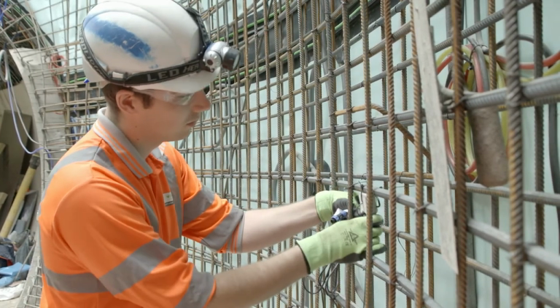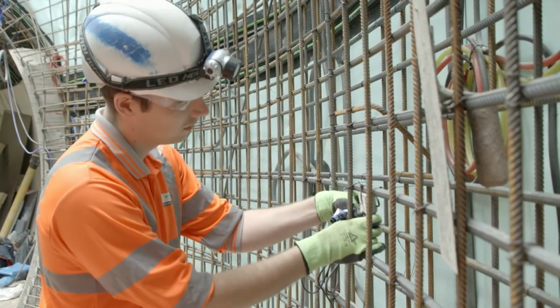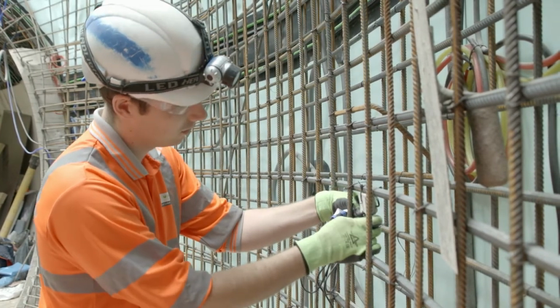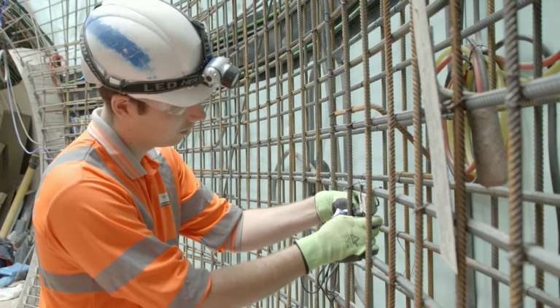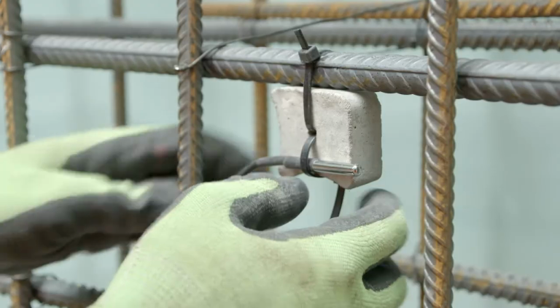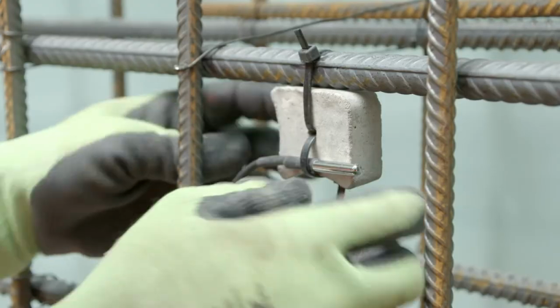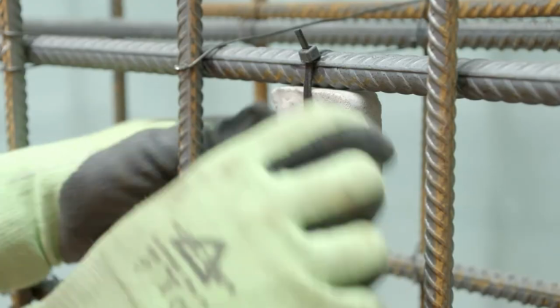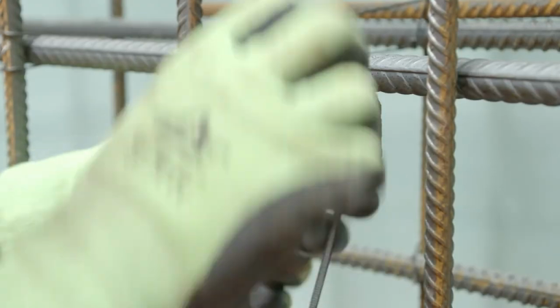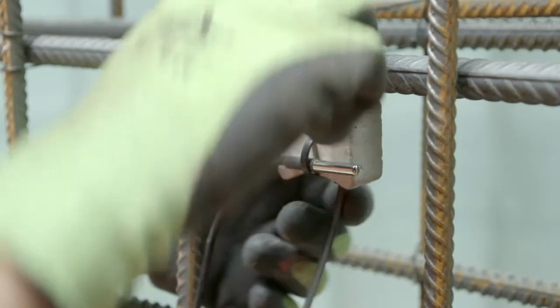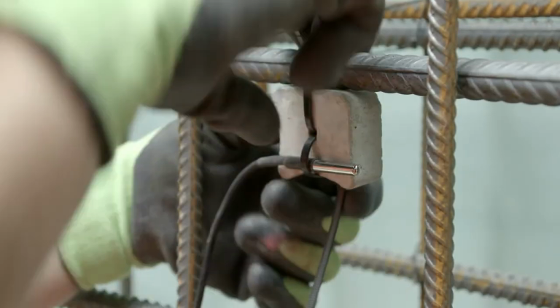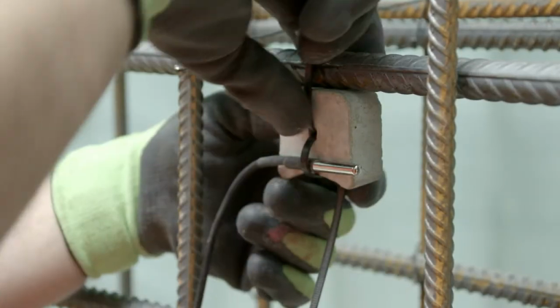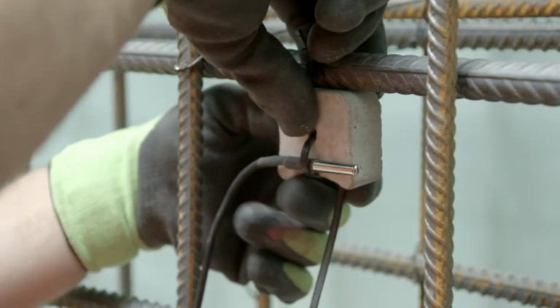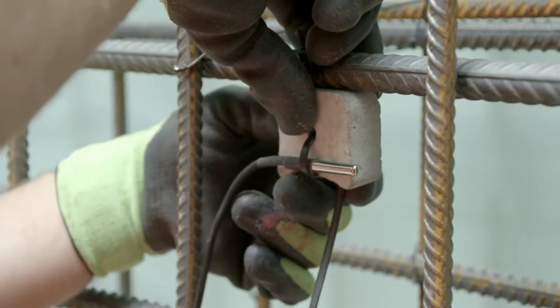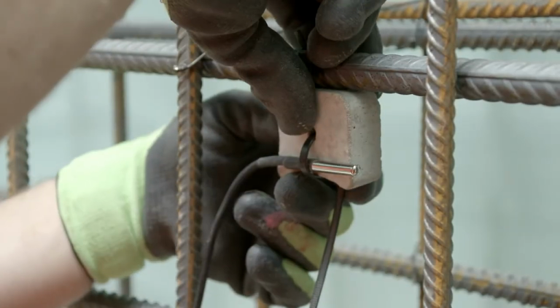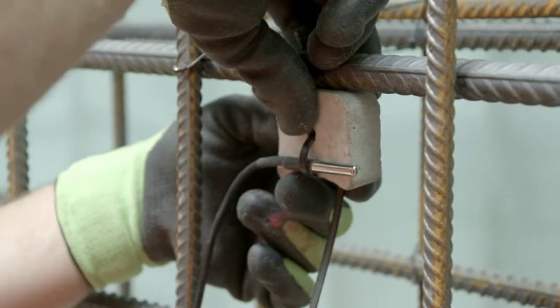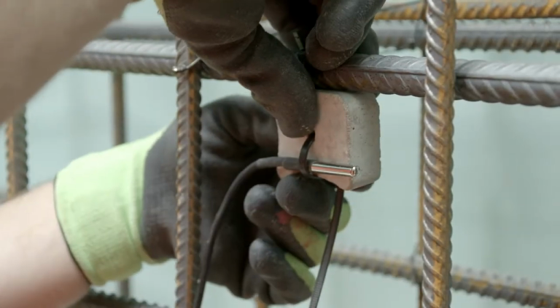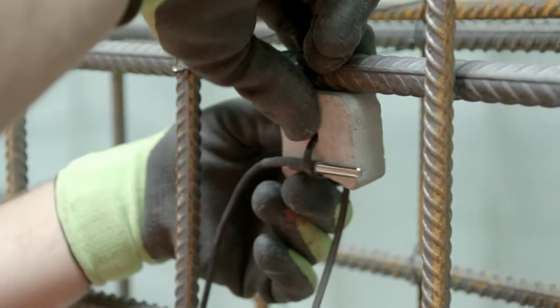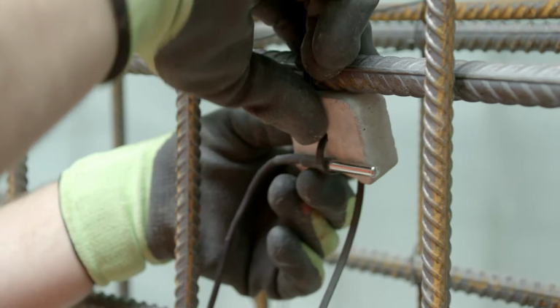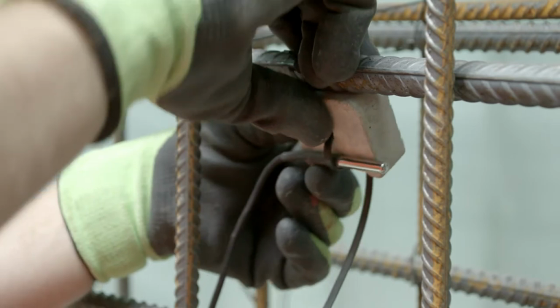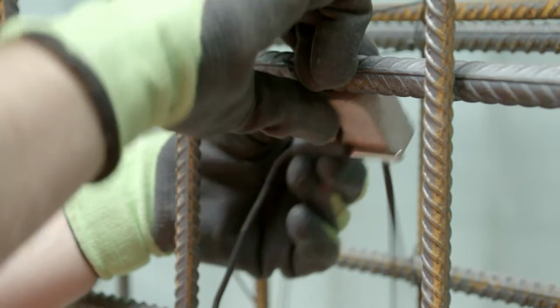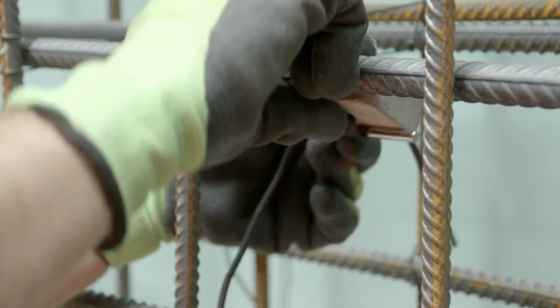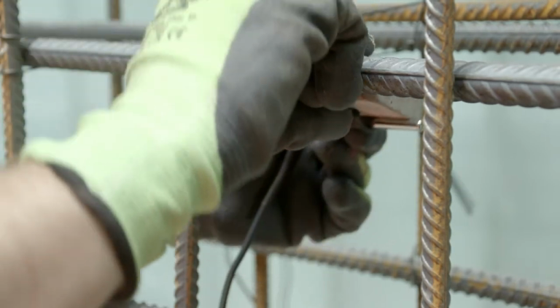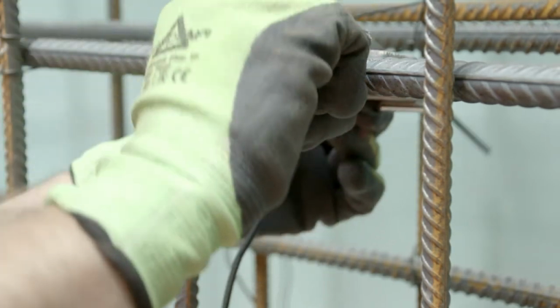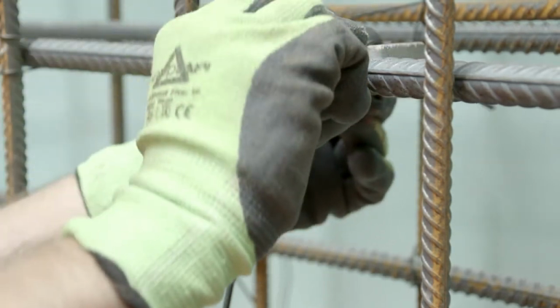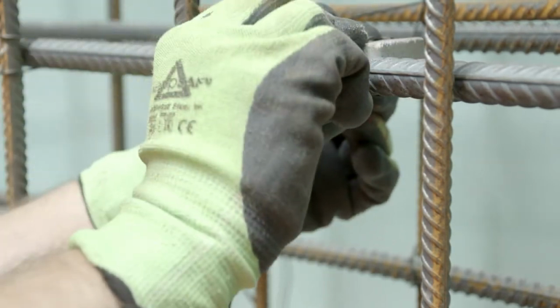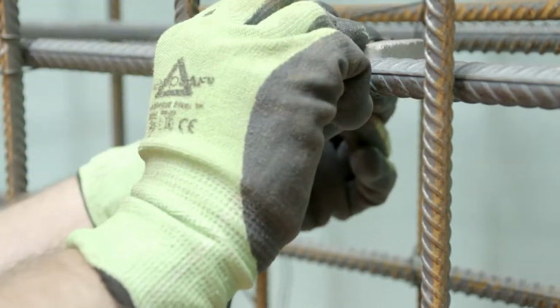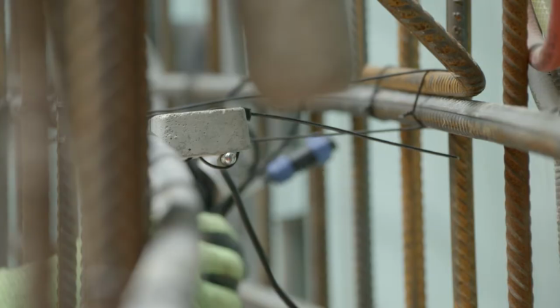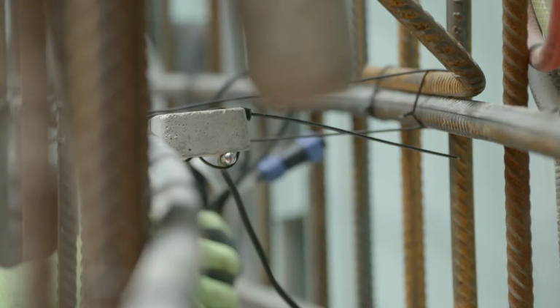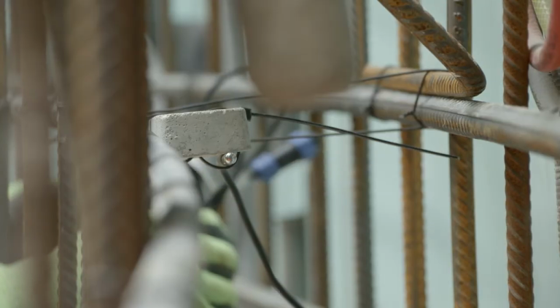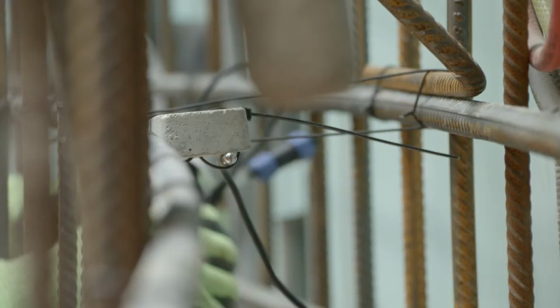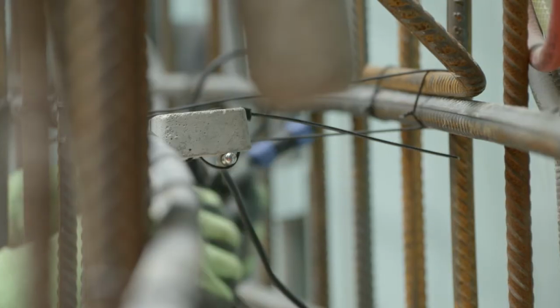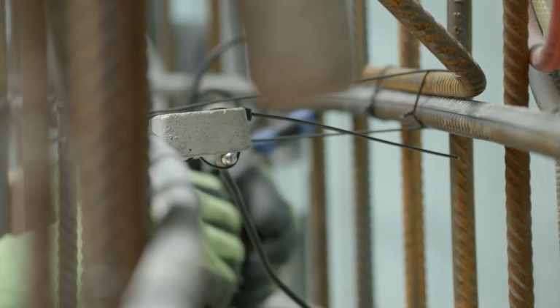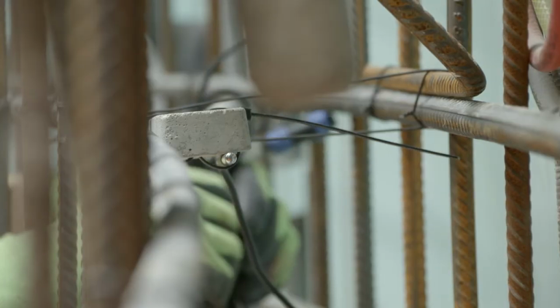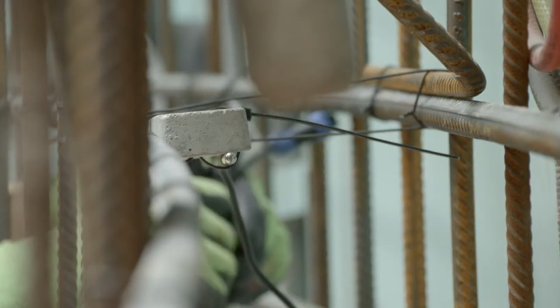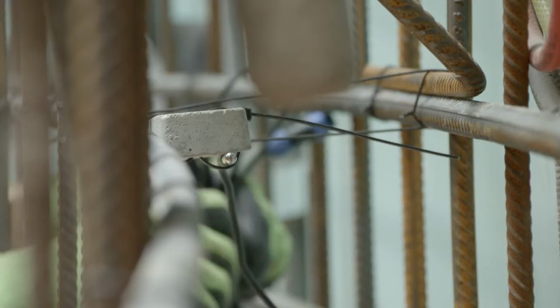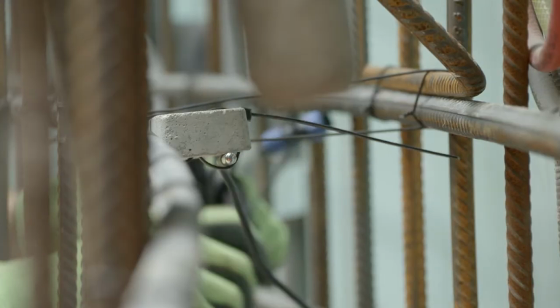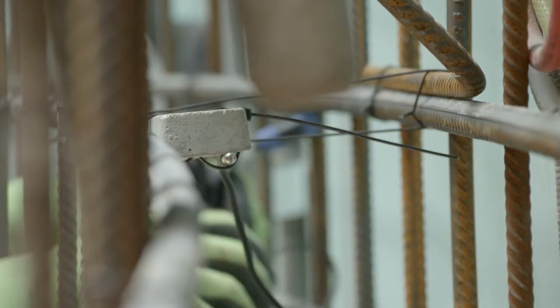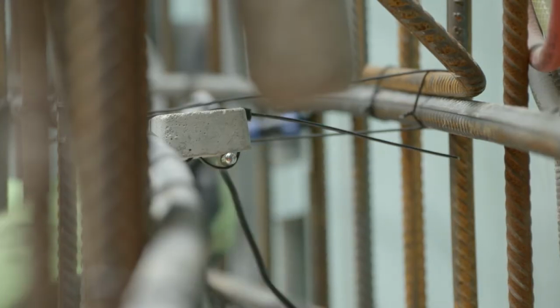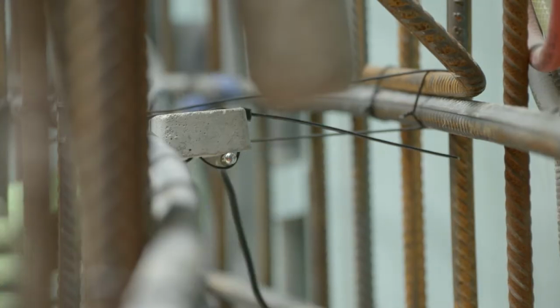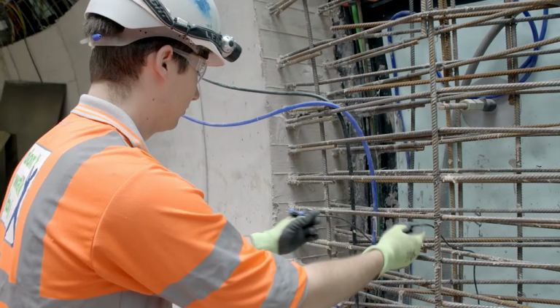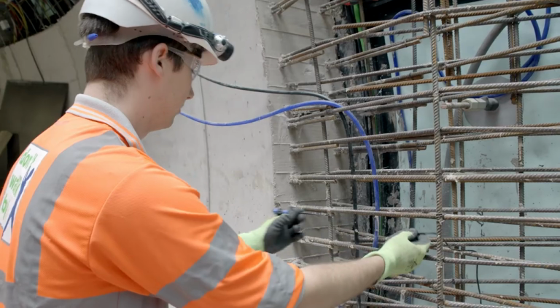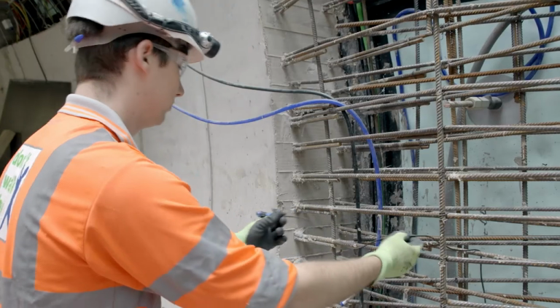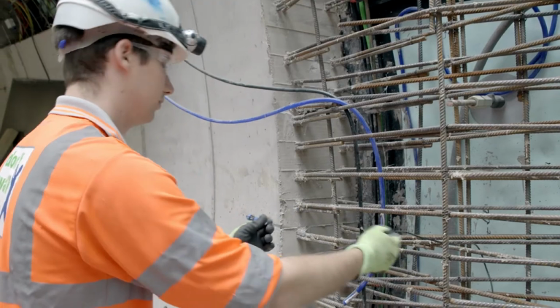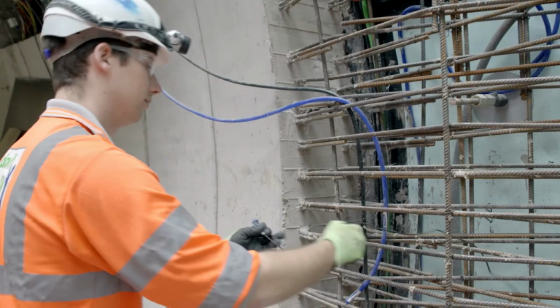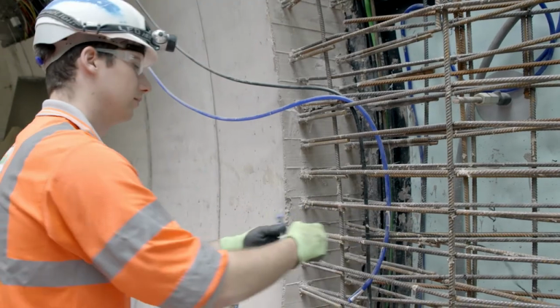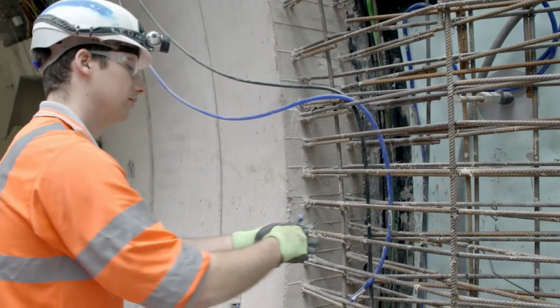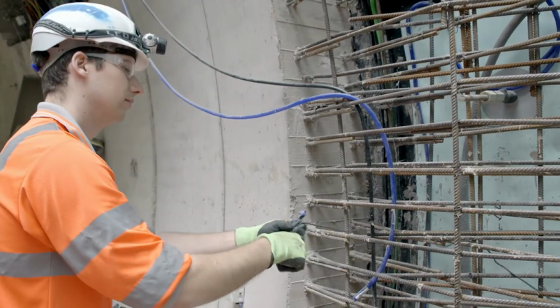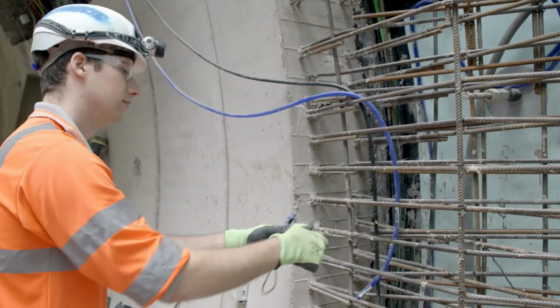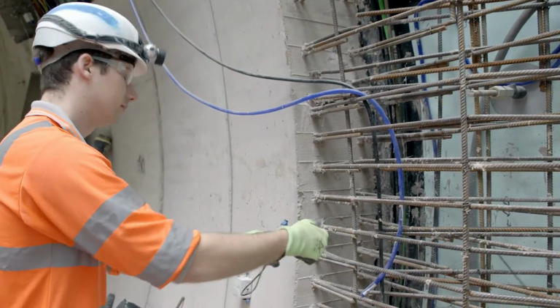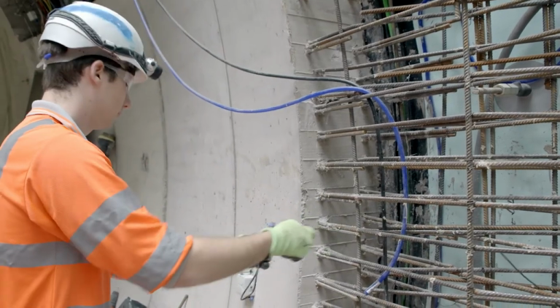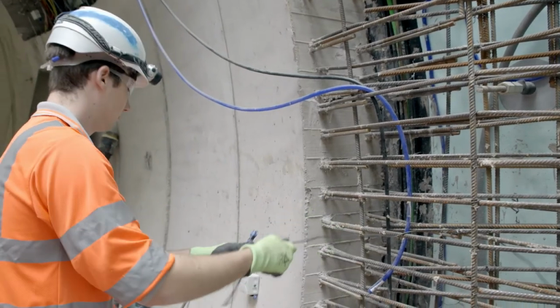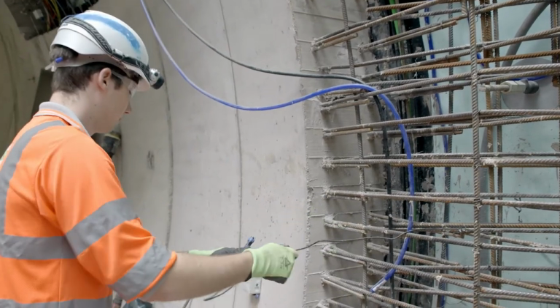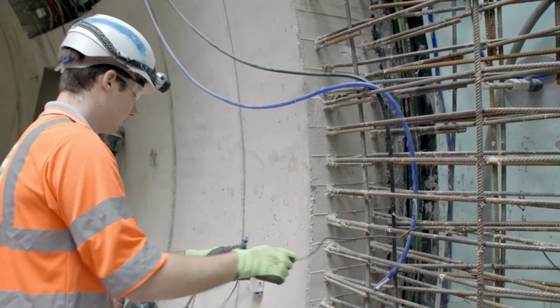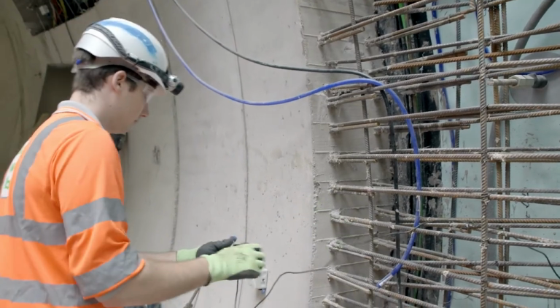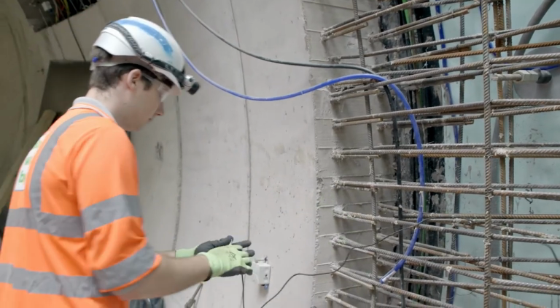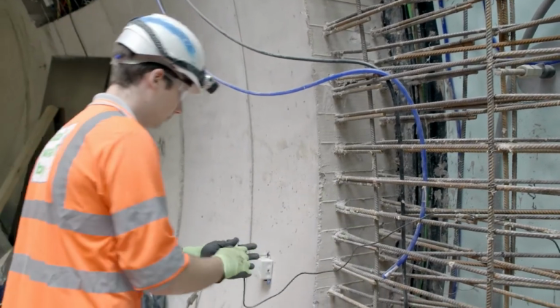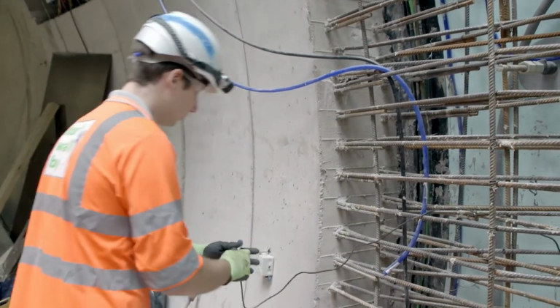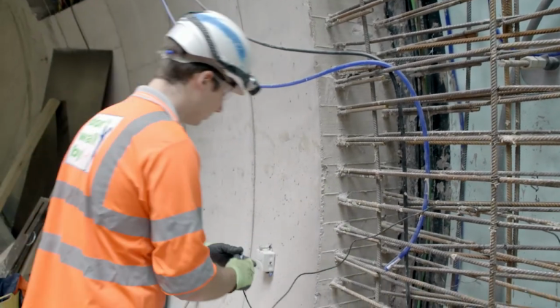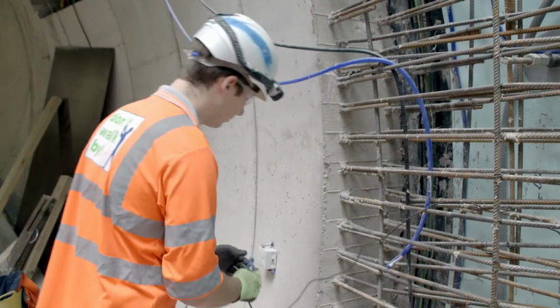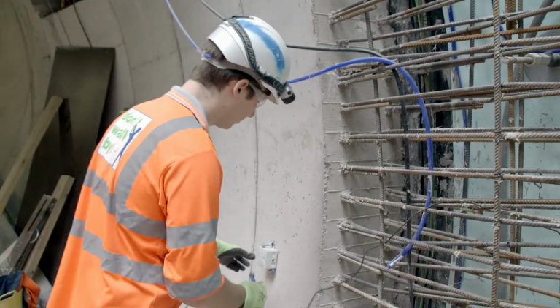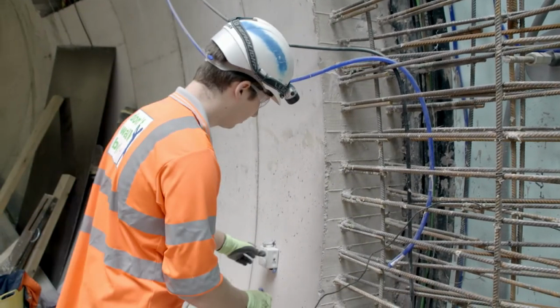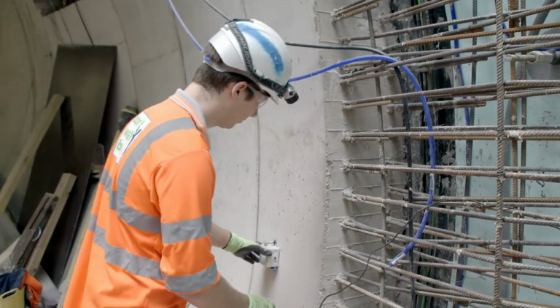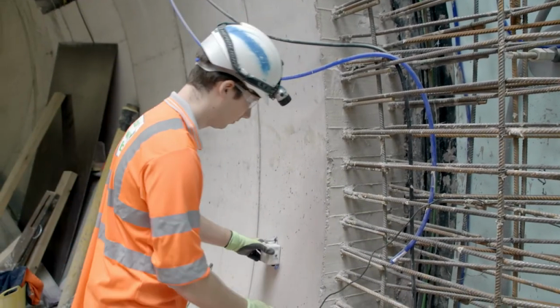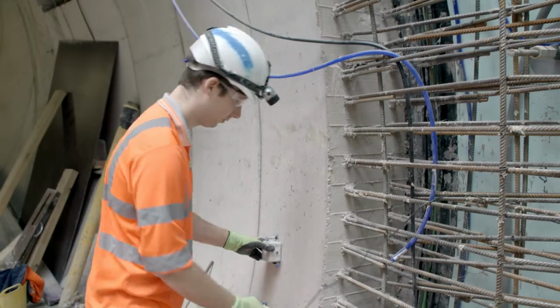The temperature probe goes into the concrete wherever they need to monitor the strength. That cable is then run to one of our nodes and plugs in quite simply.